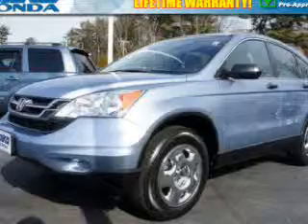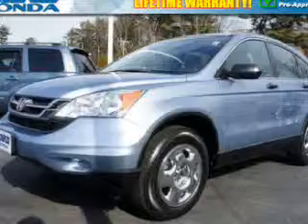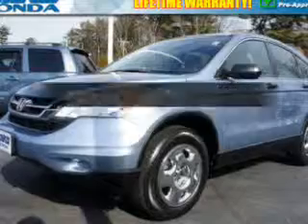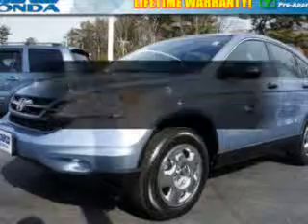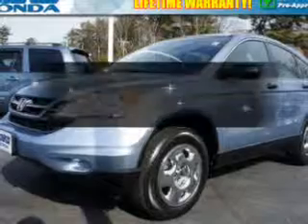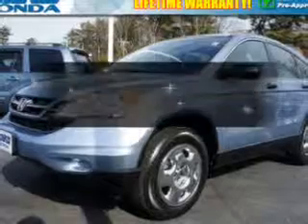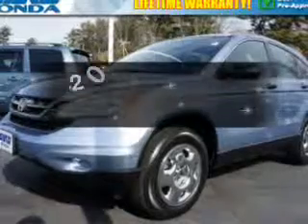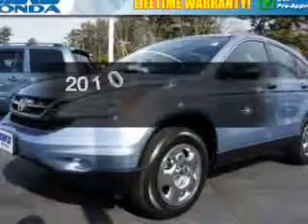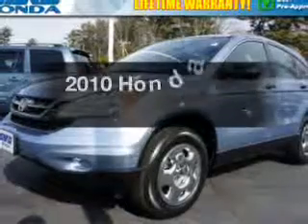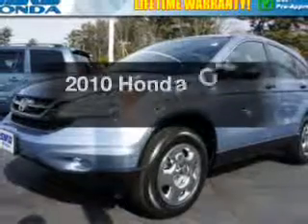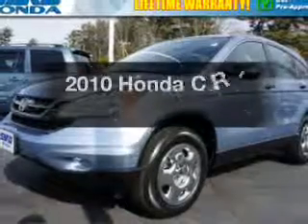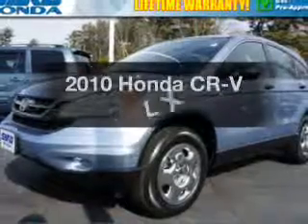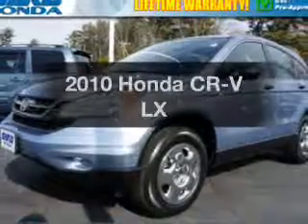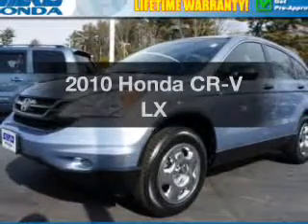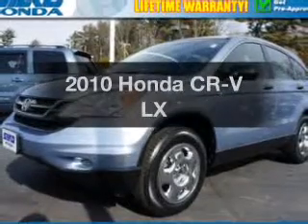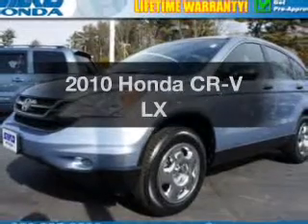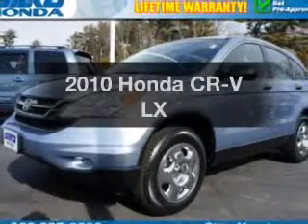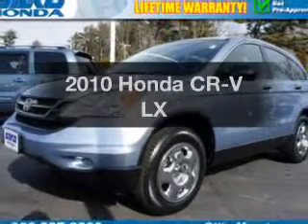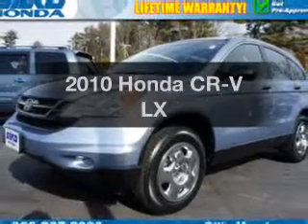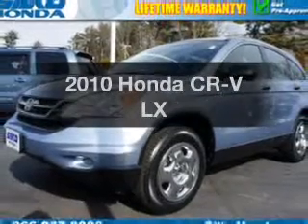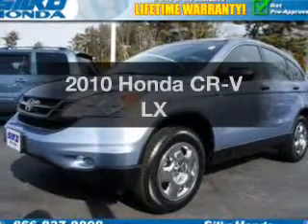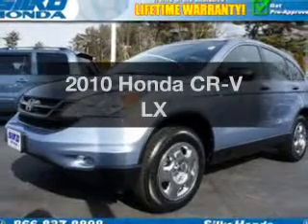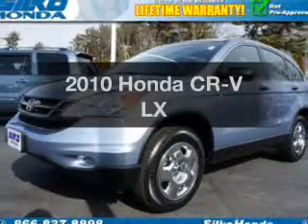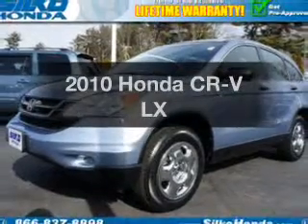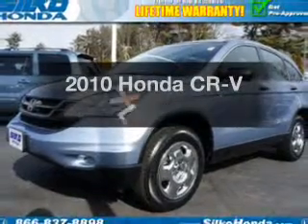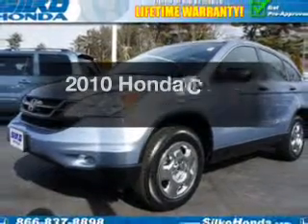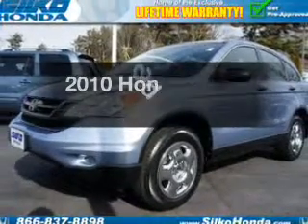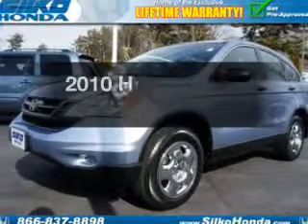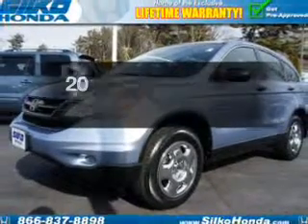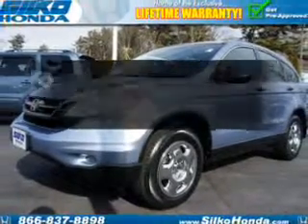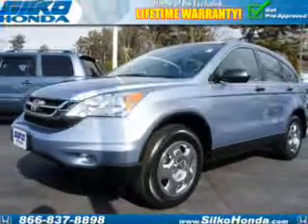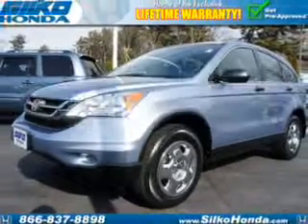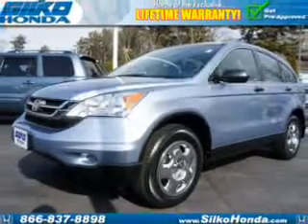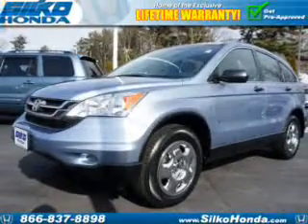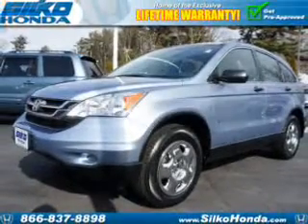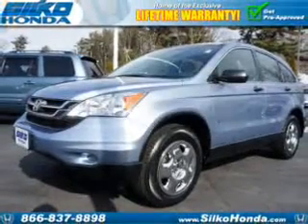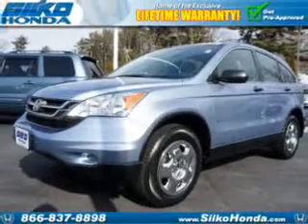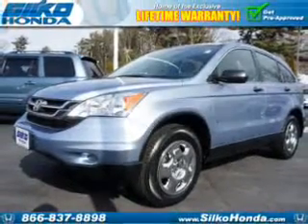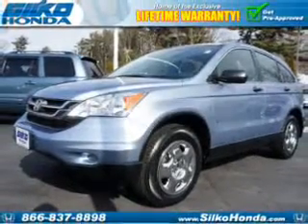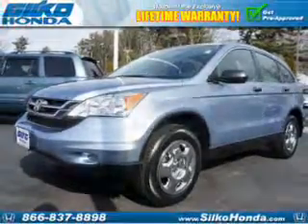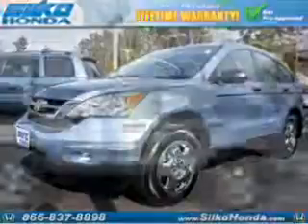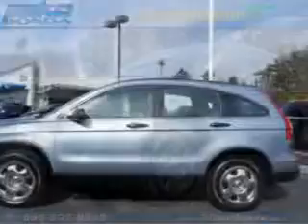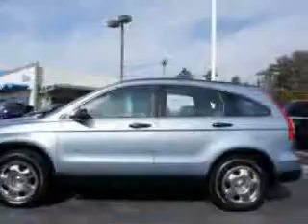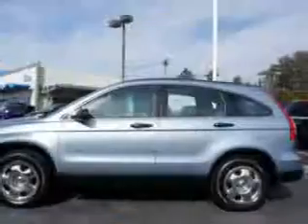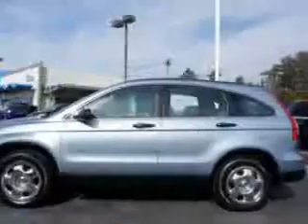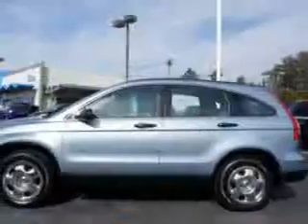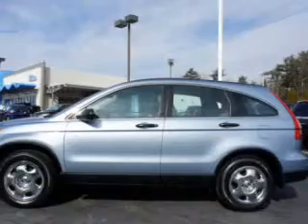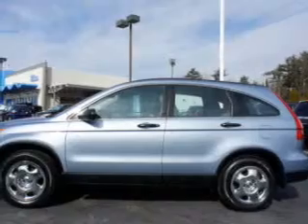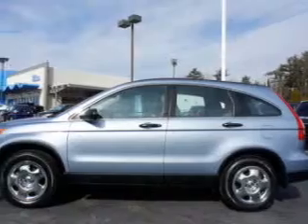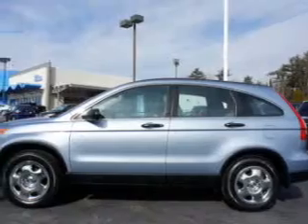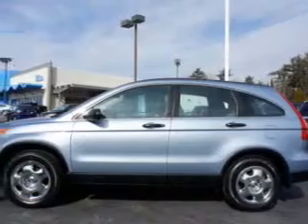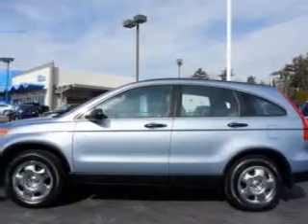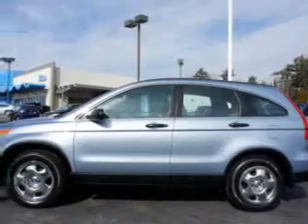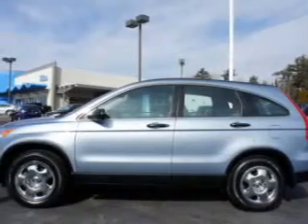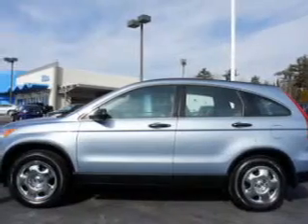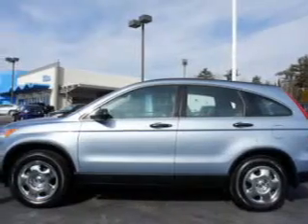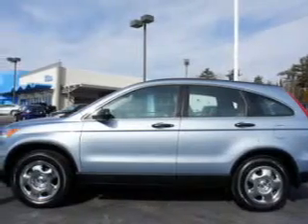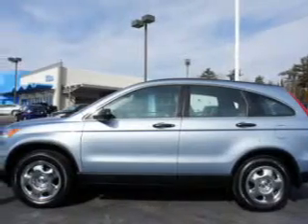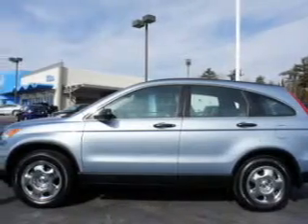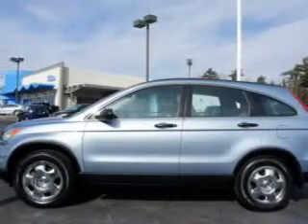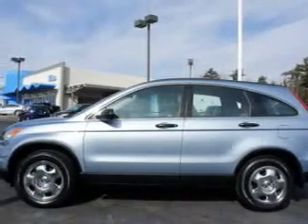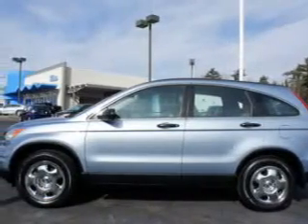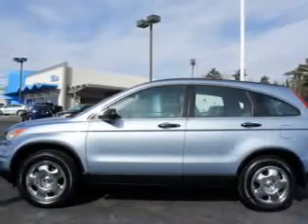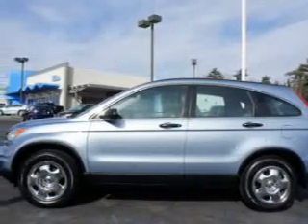Get noticed in this 2010 Honda CR-V. If you're looking for an automobile with great attributes, look no further.